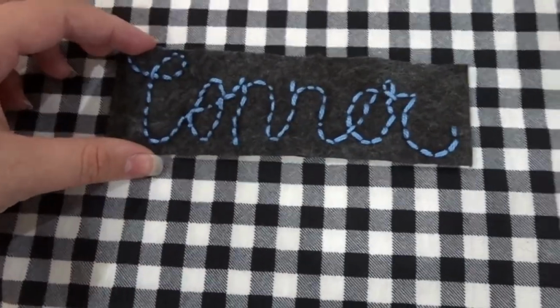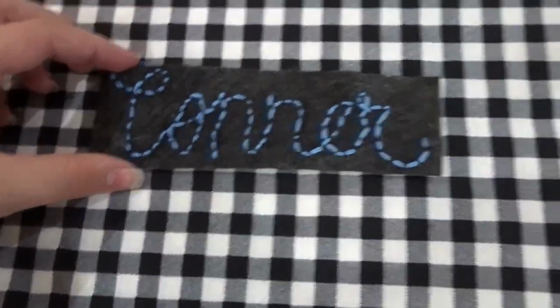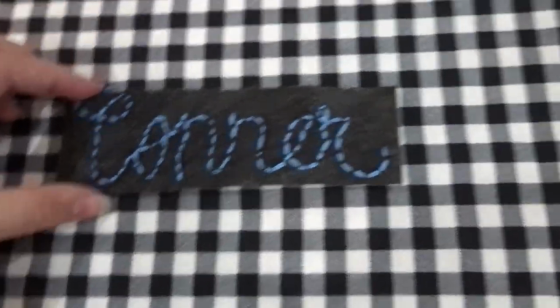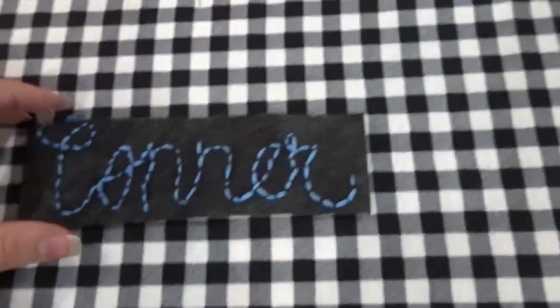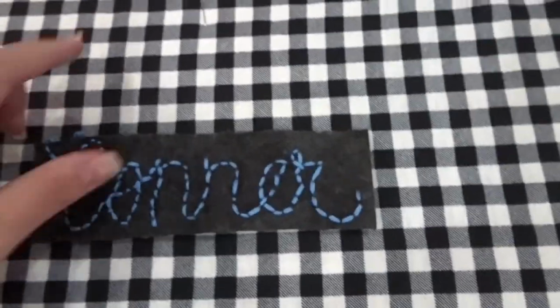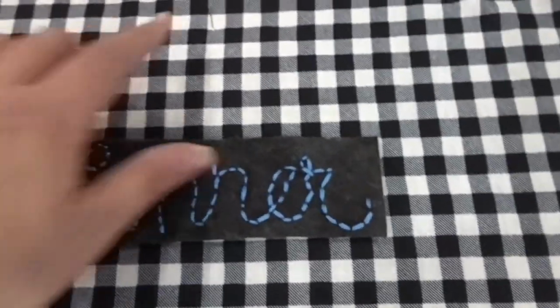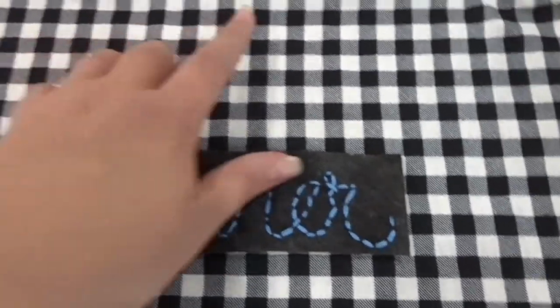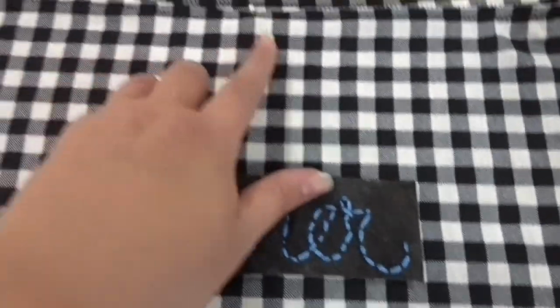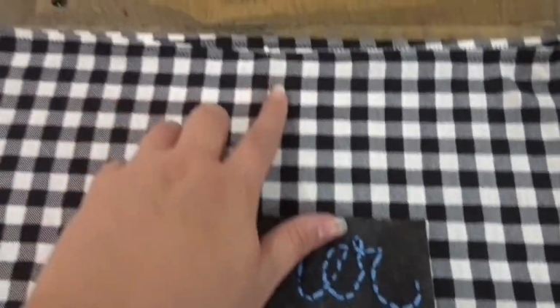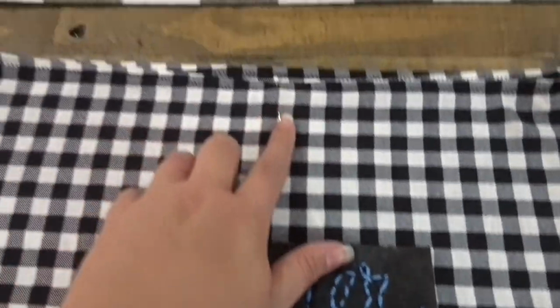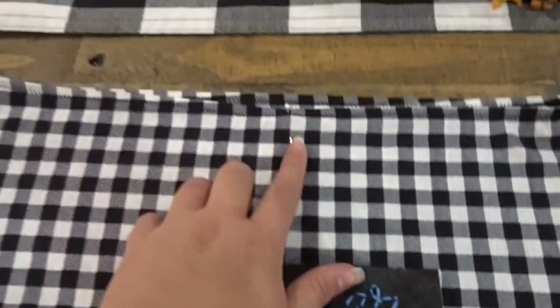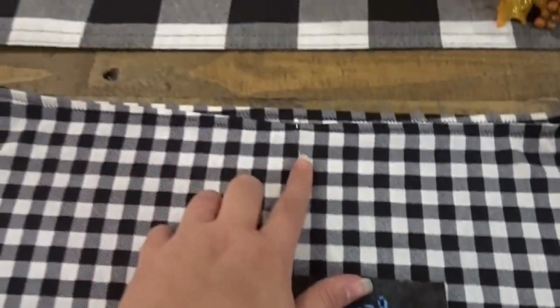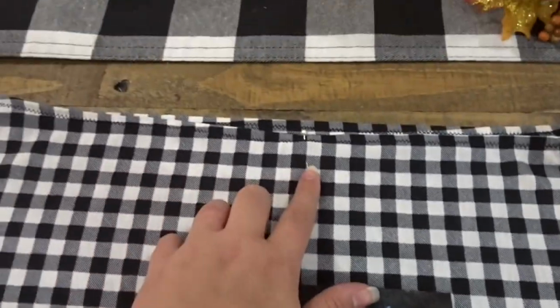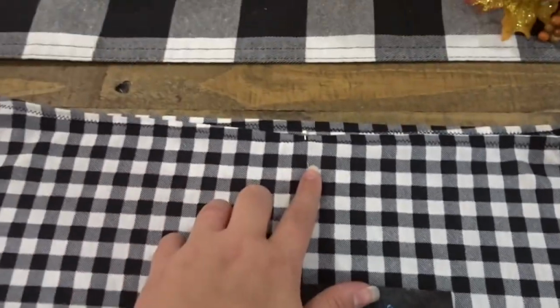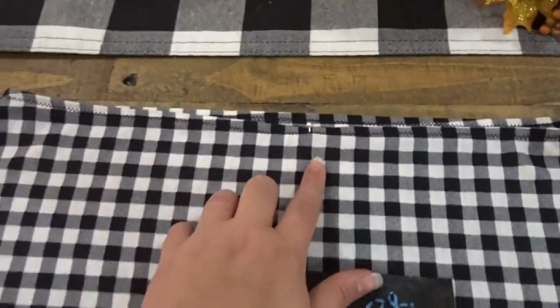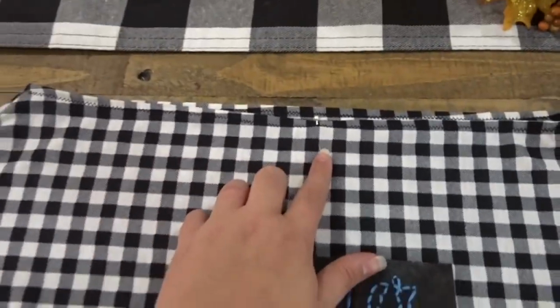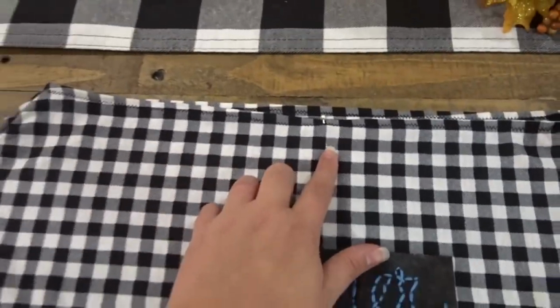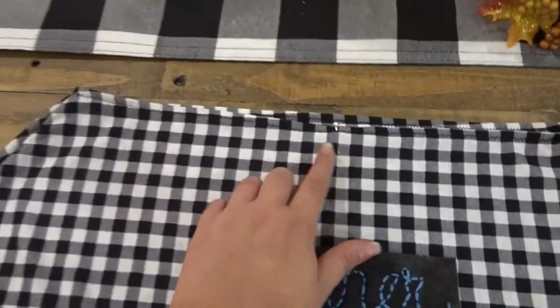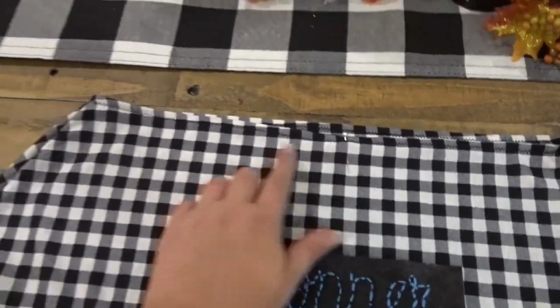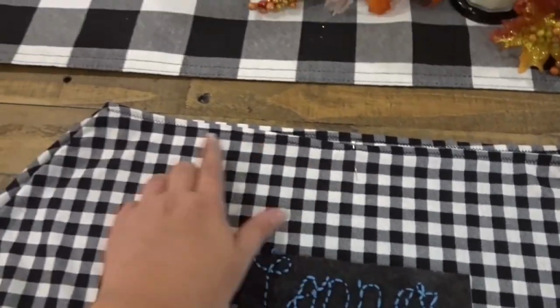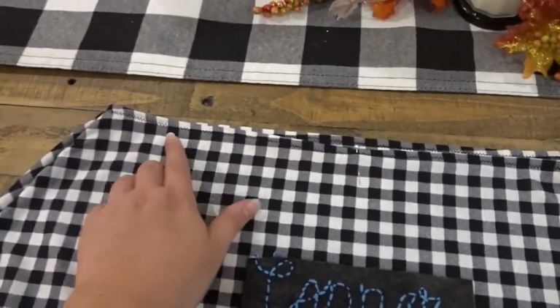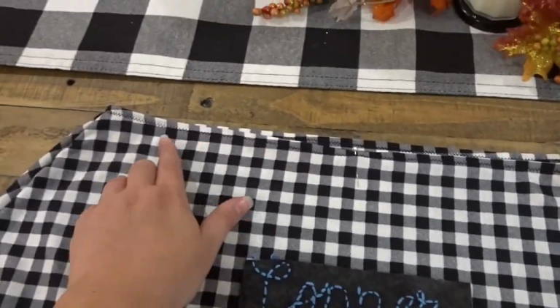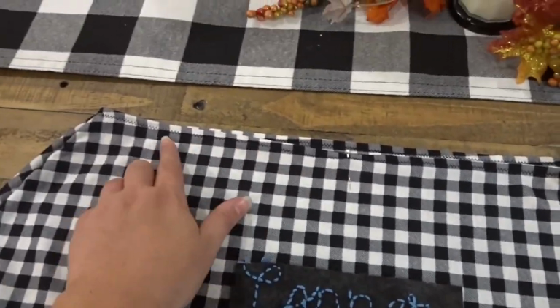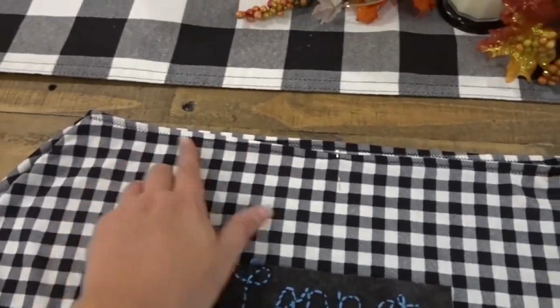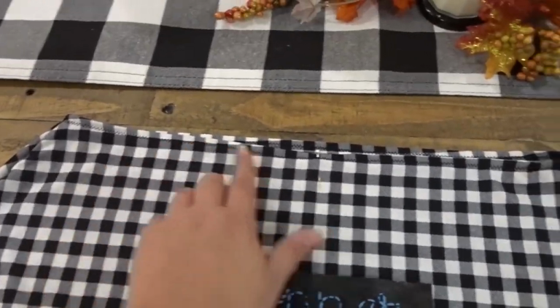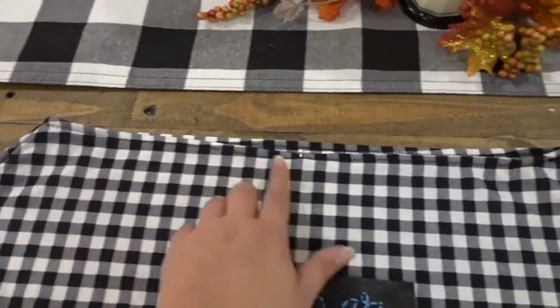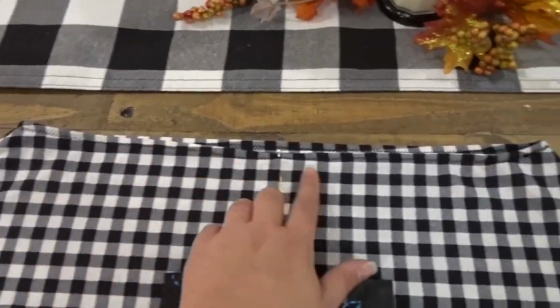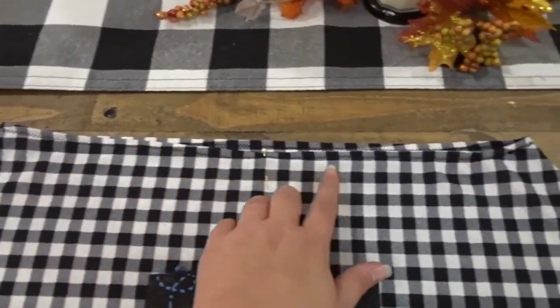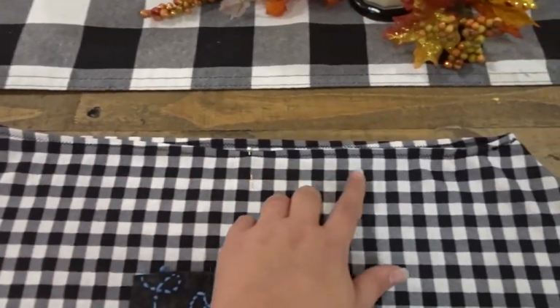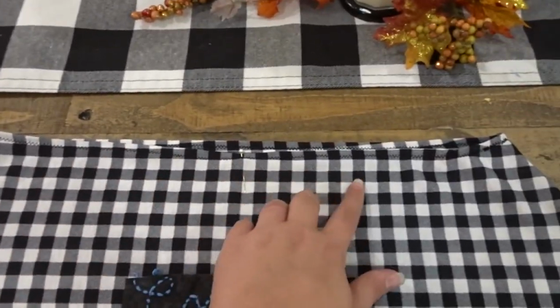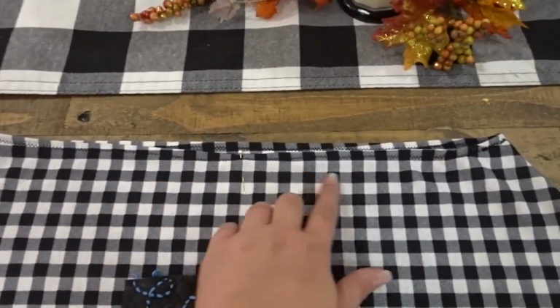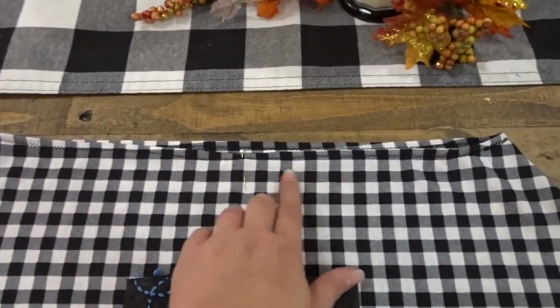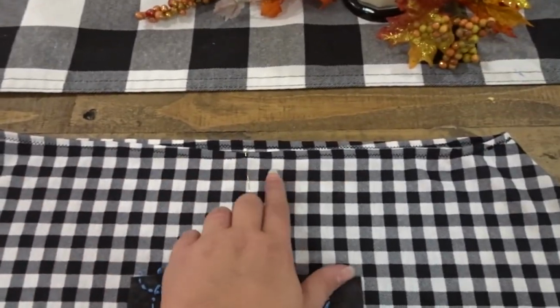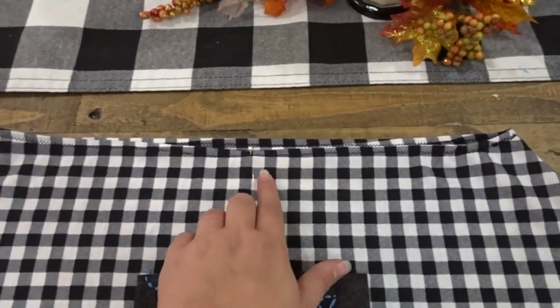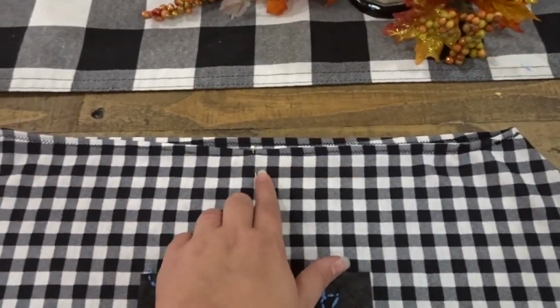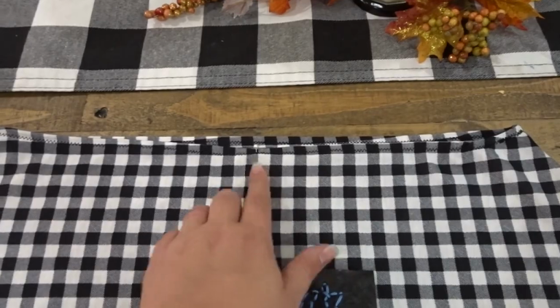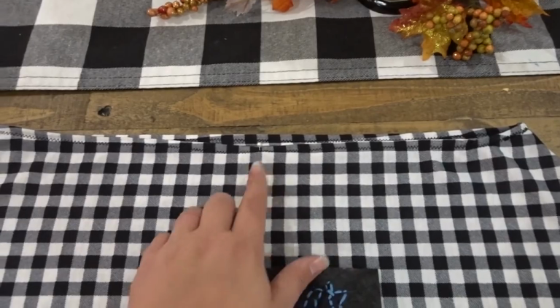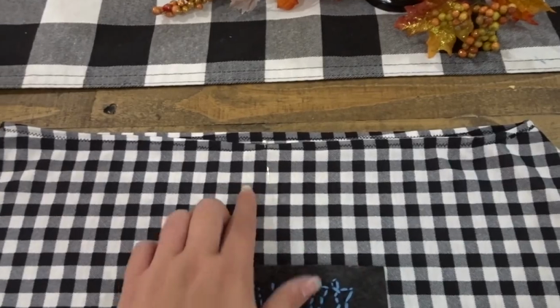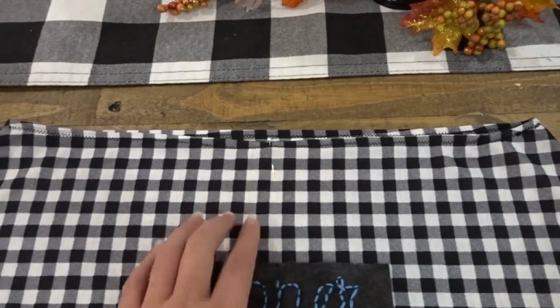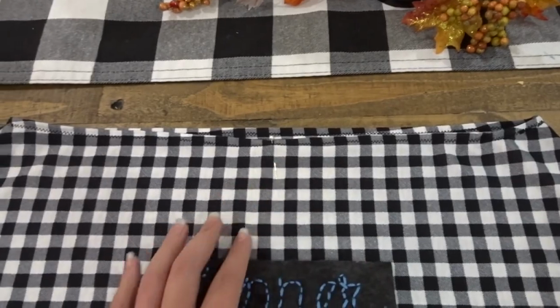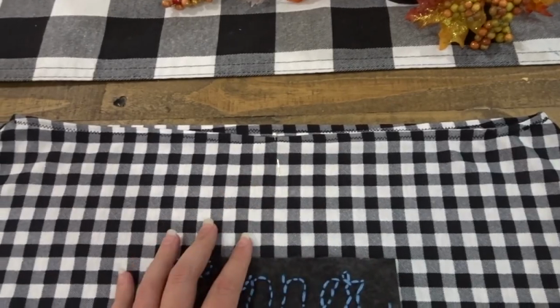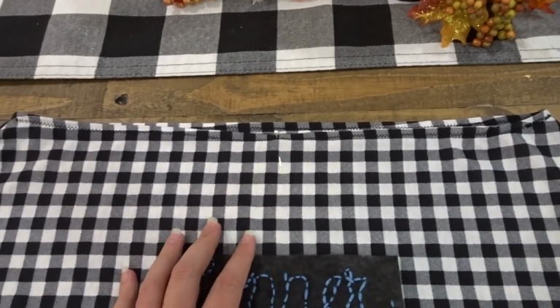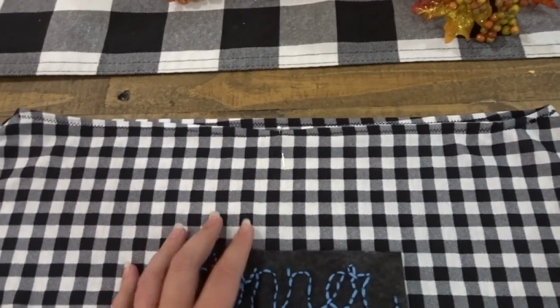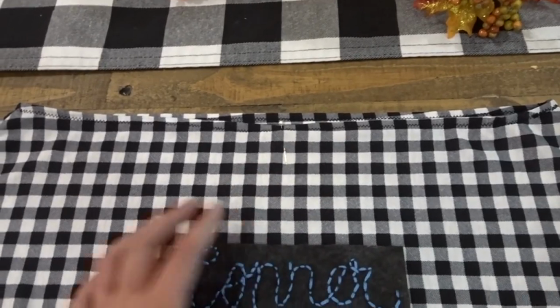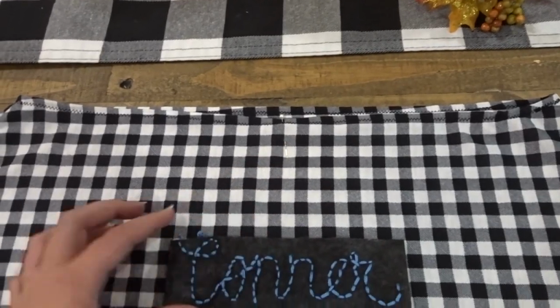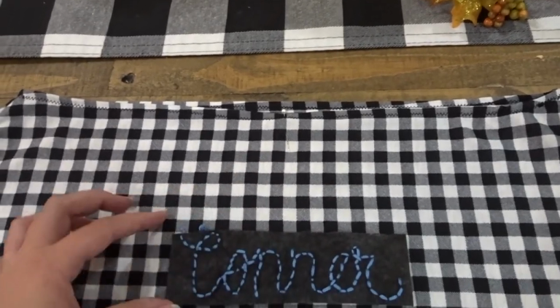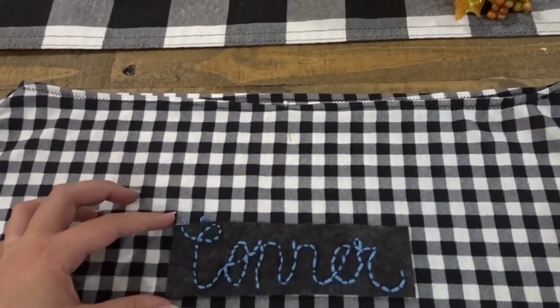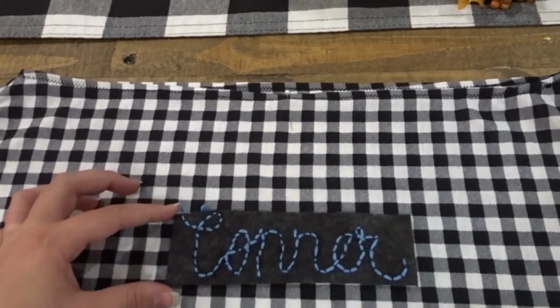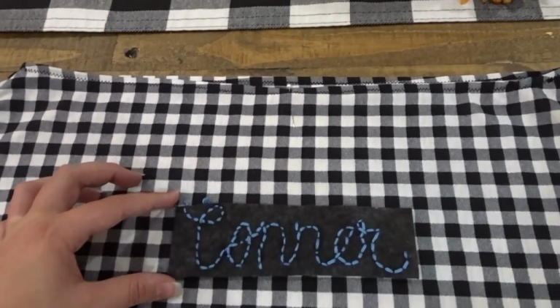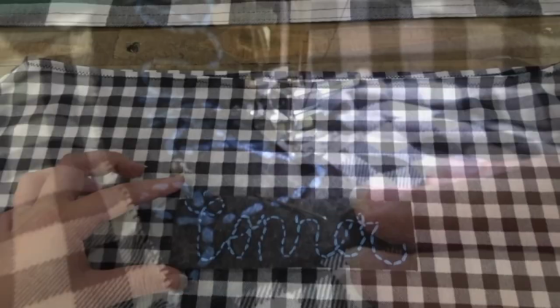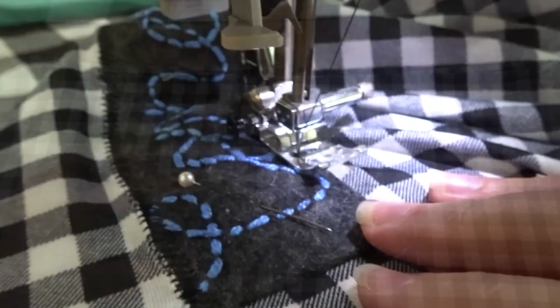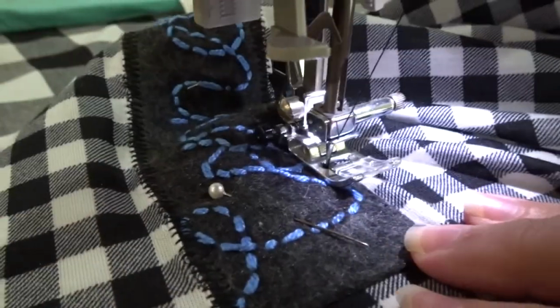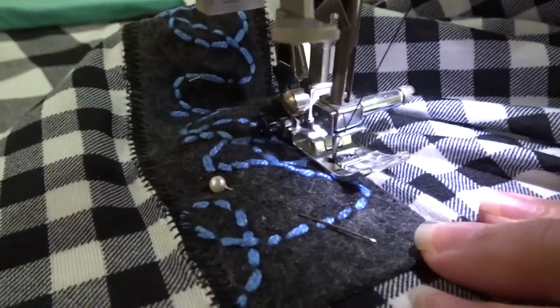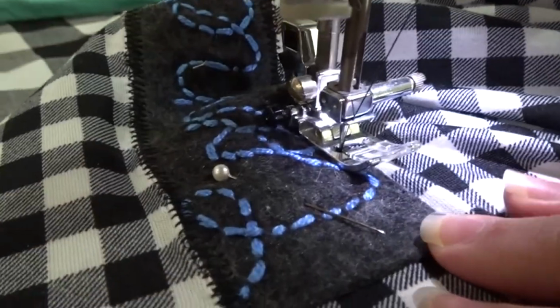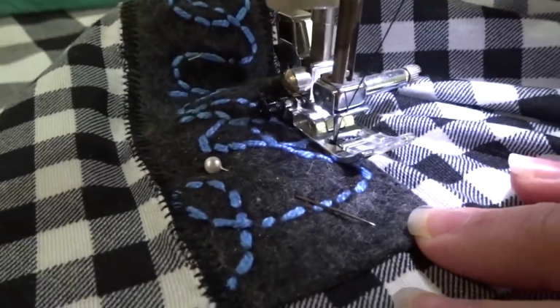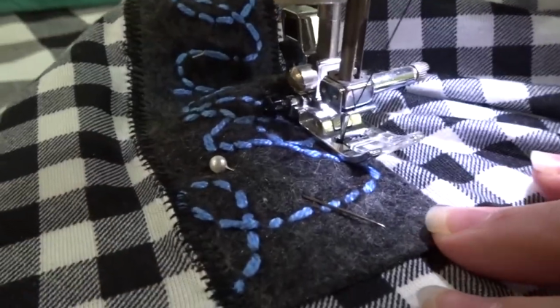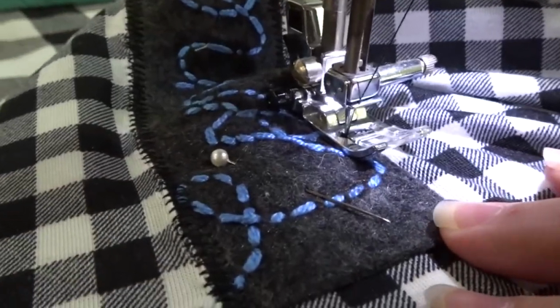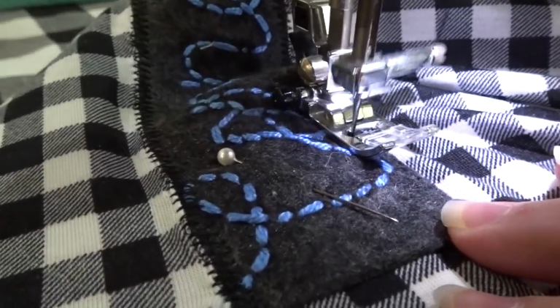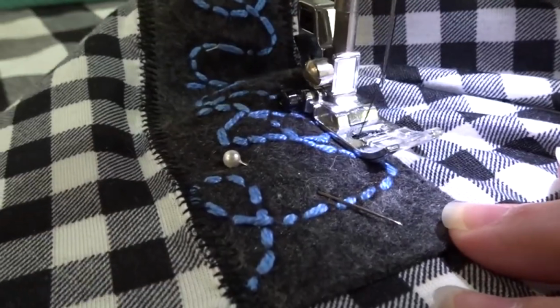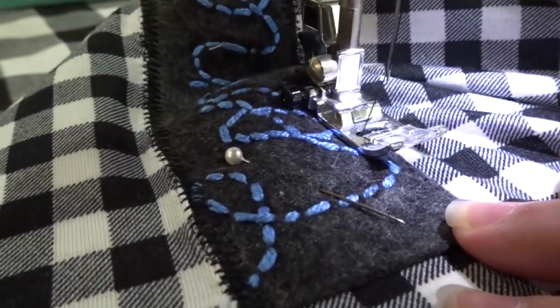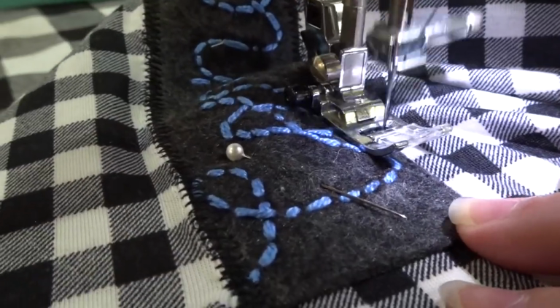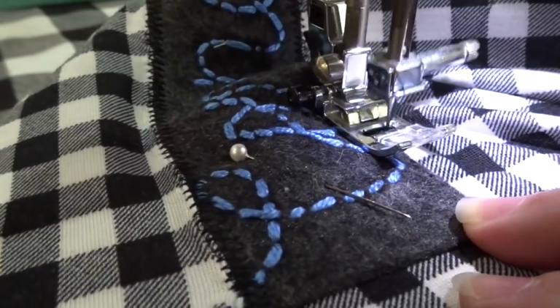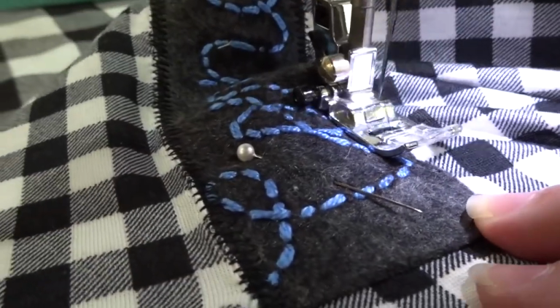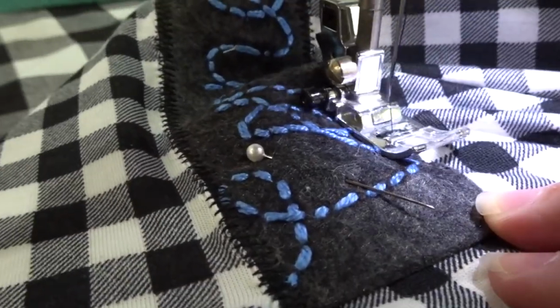Once it's done, we're going to find the center of our cover, and about five inches down we're going to pin it and zig zag stitch it on.